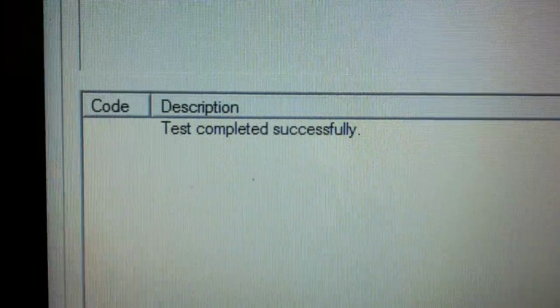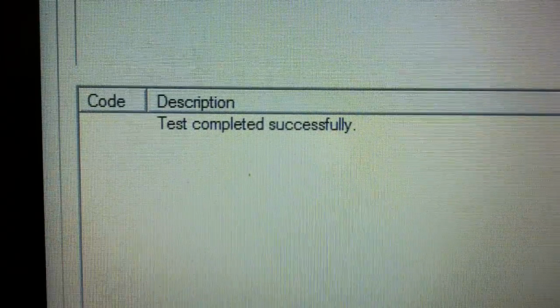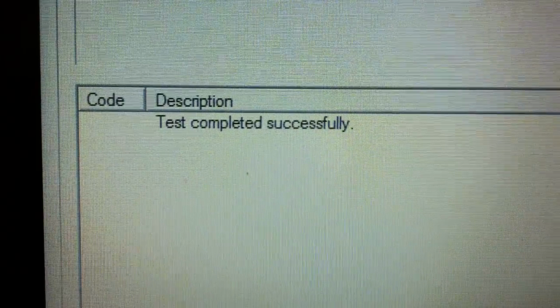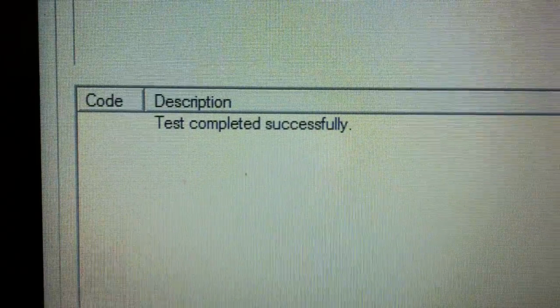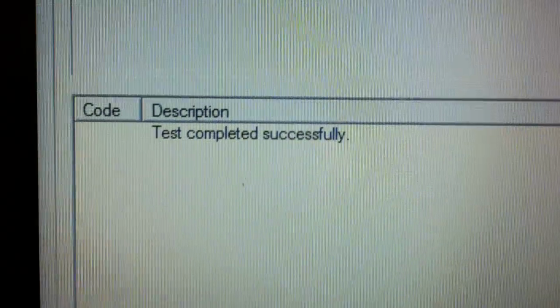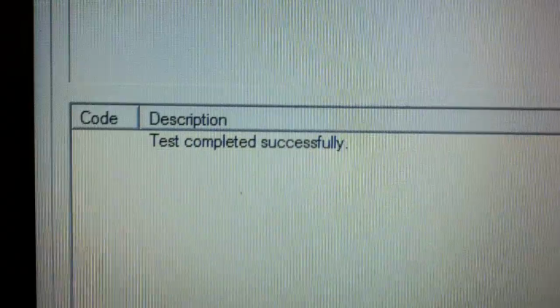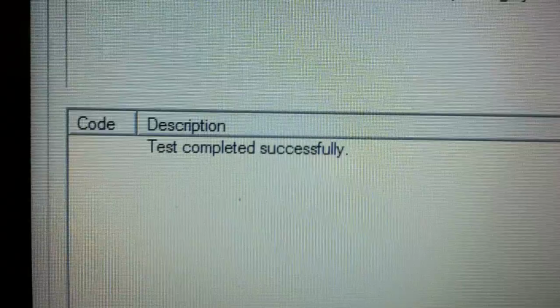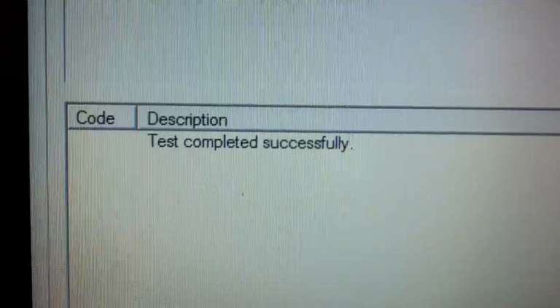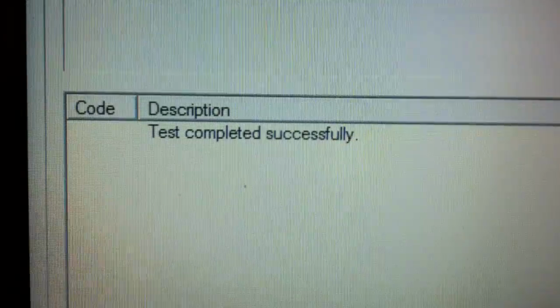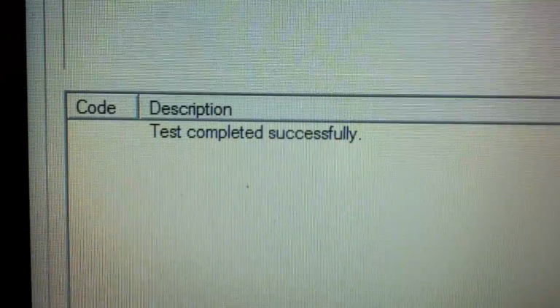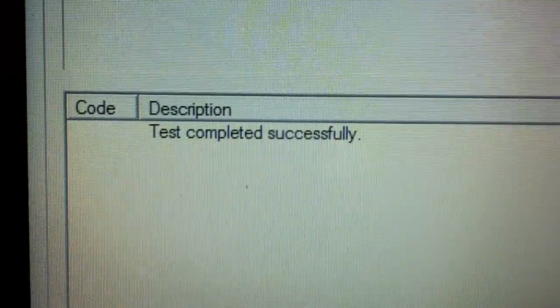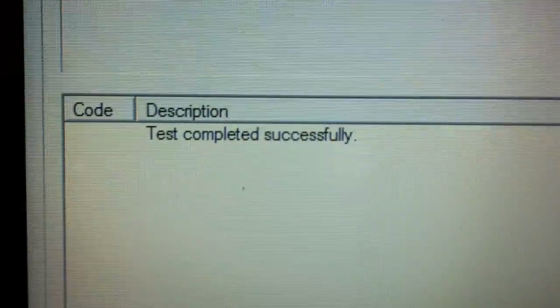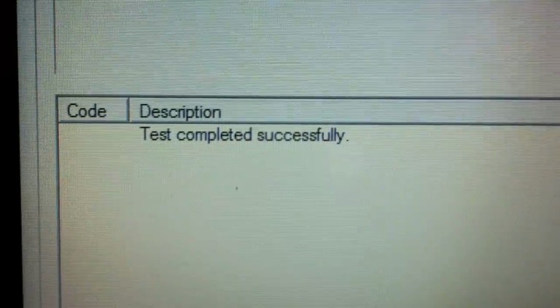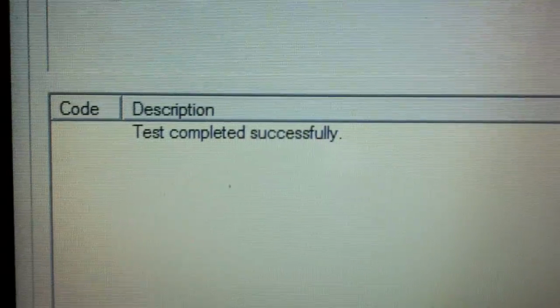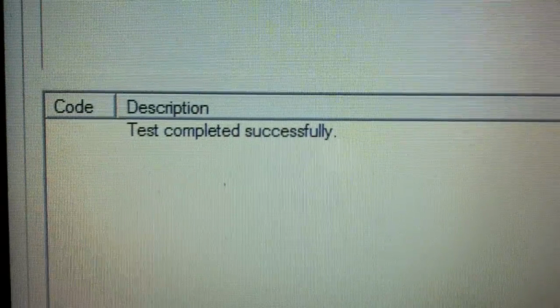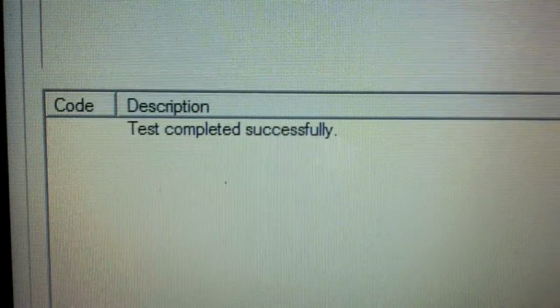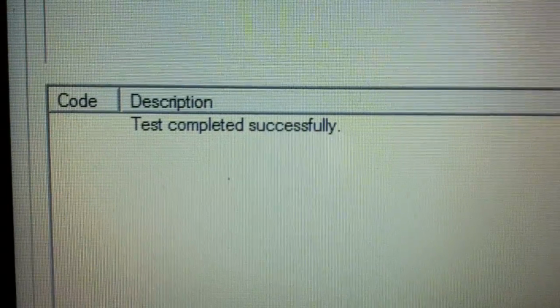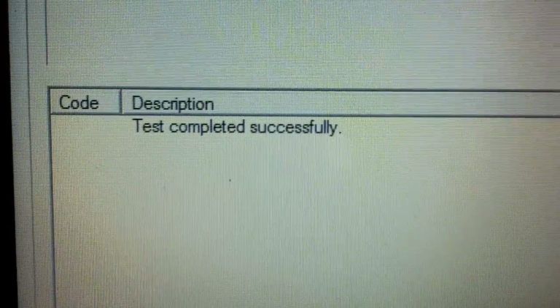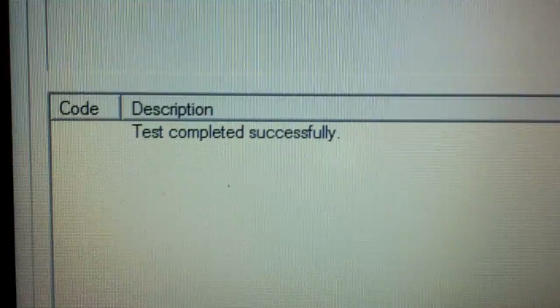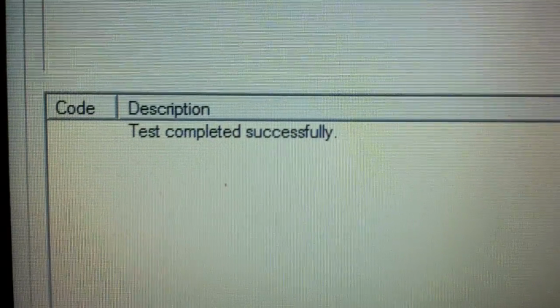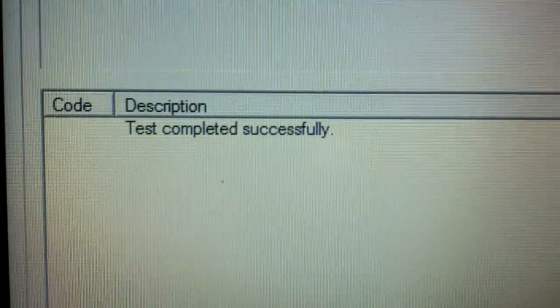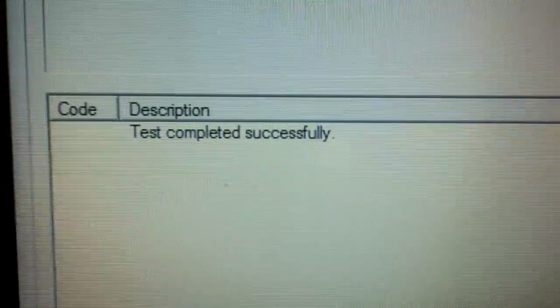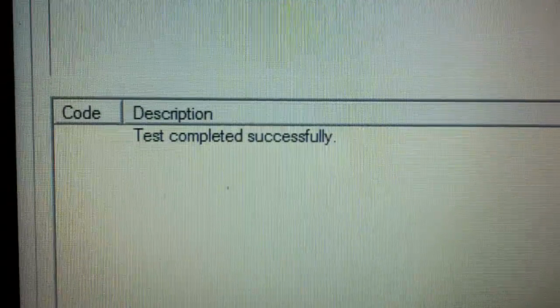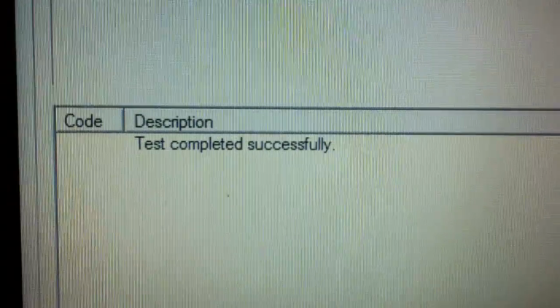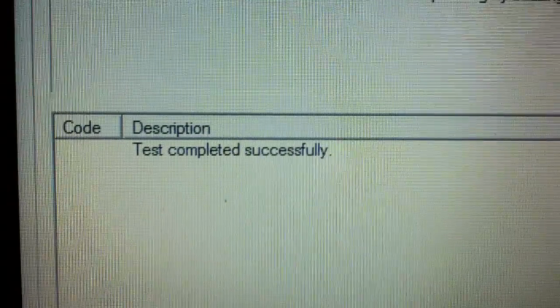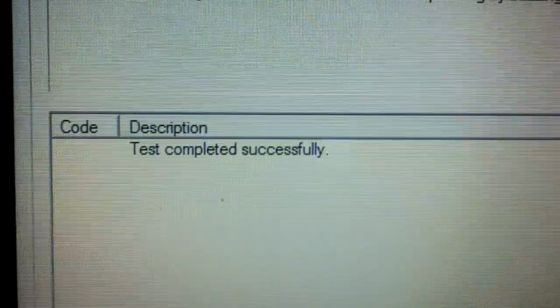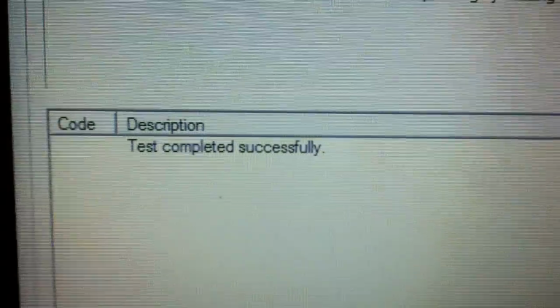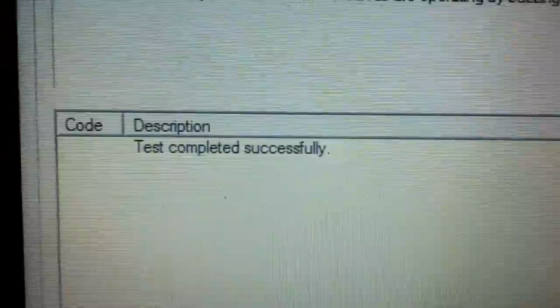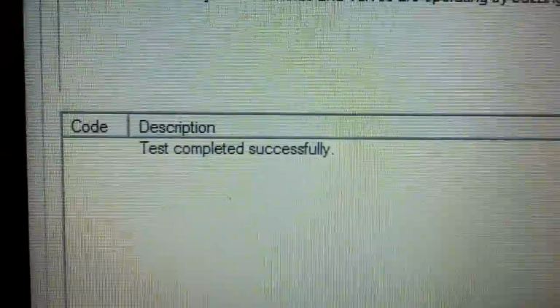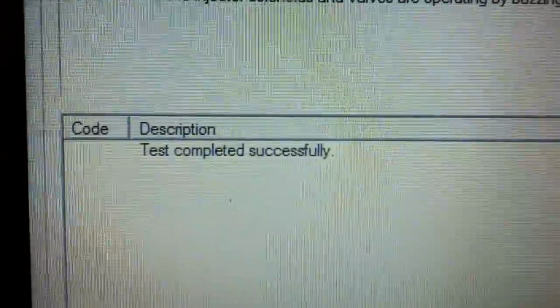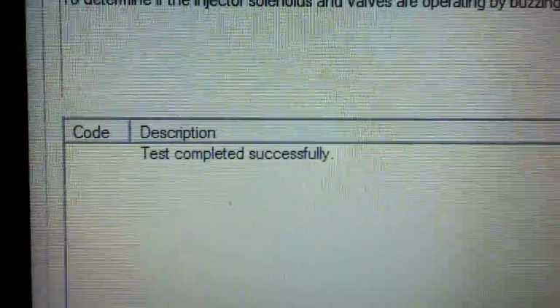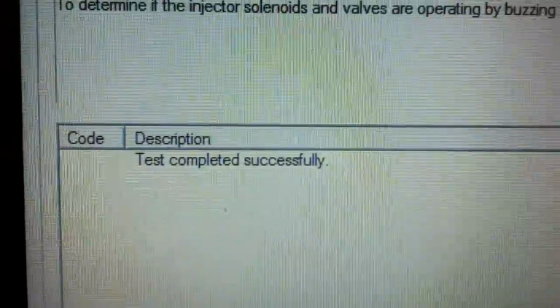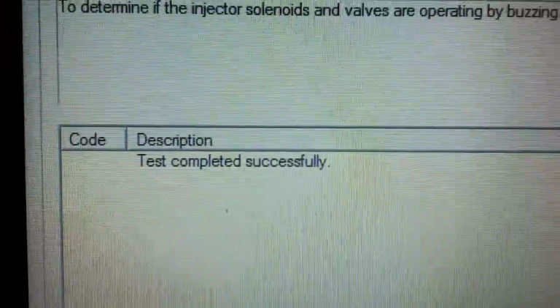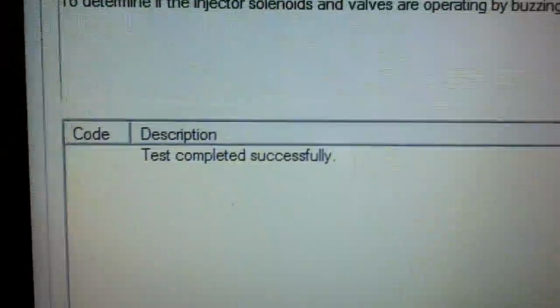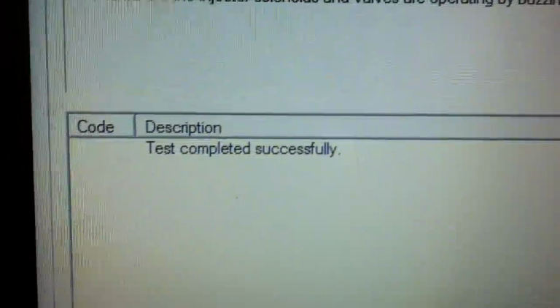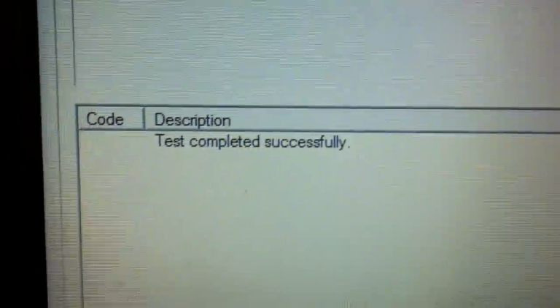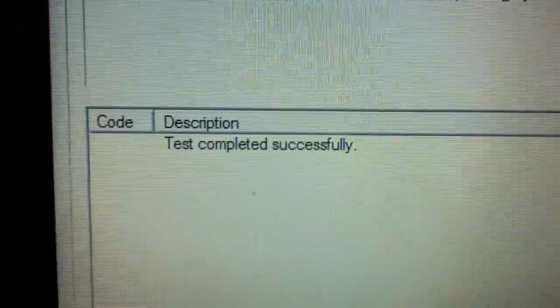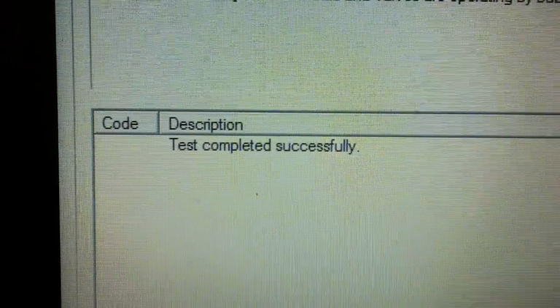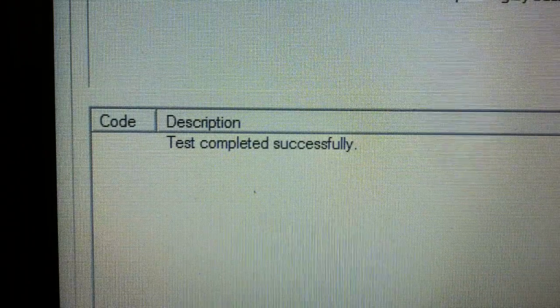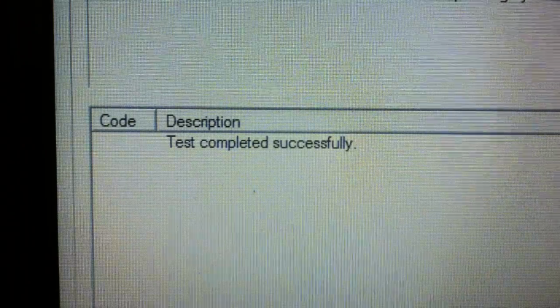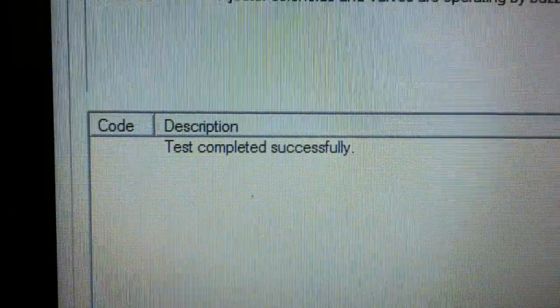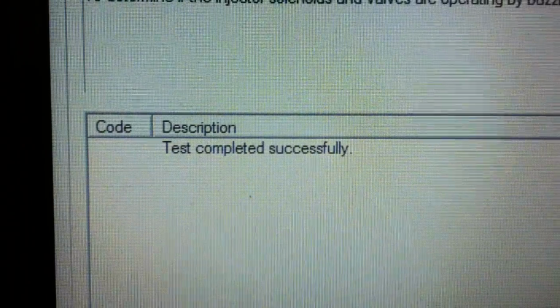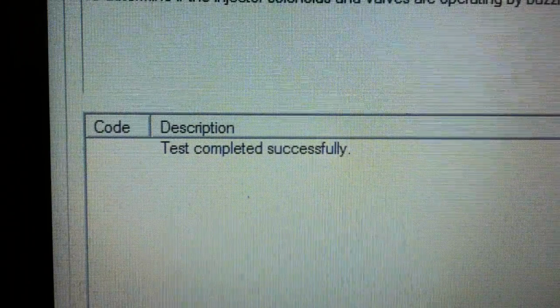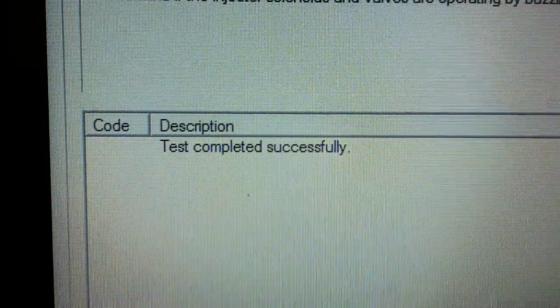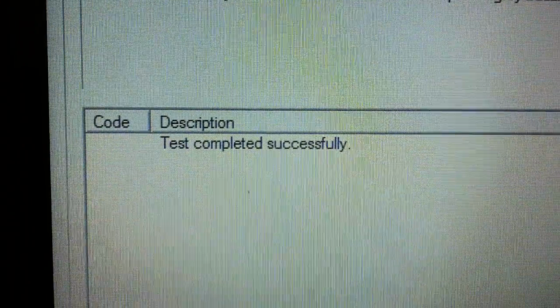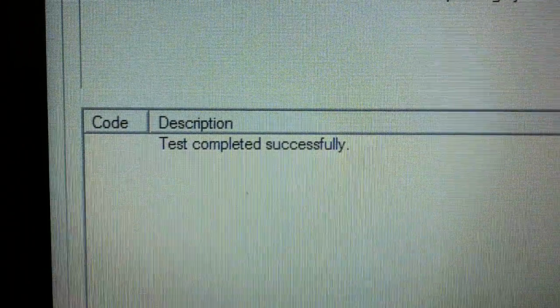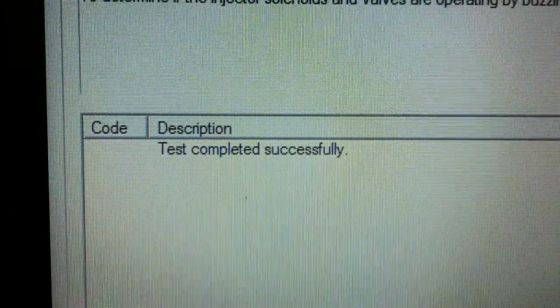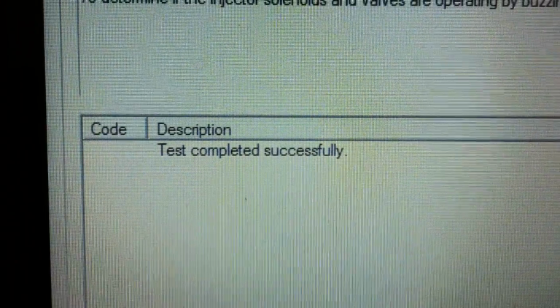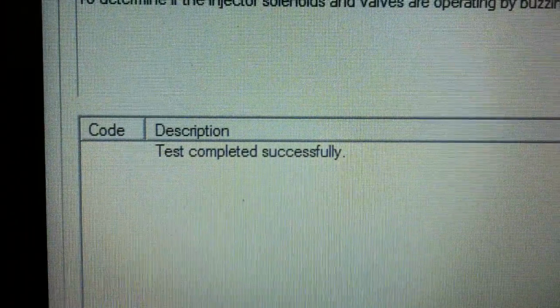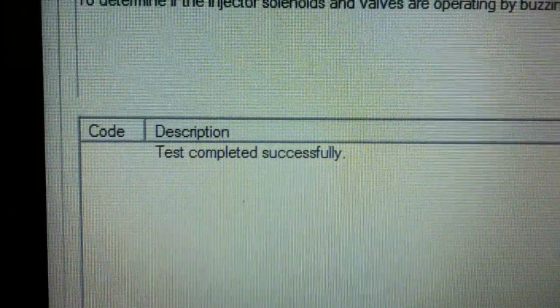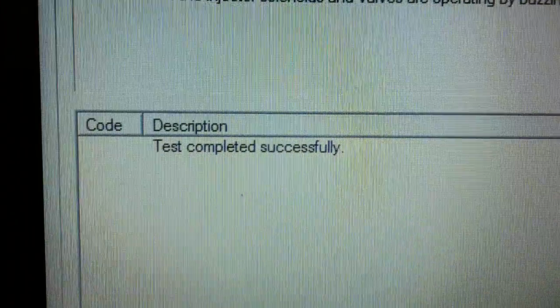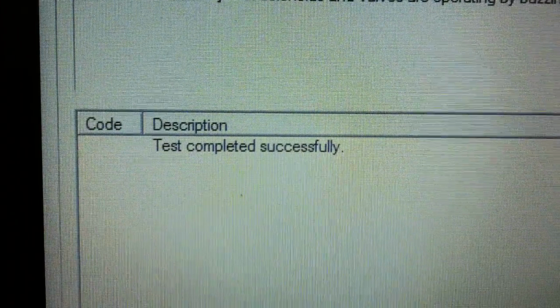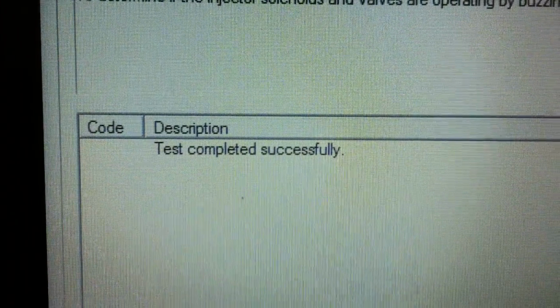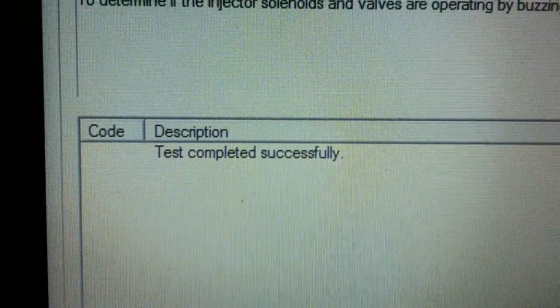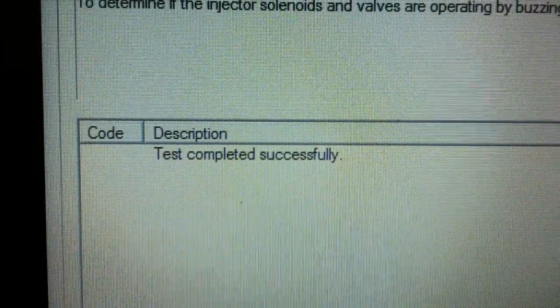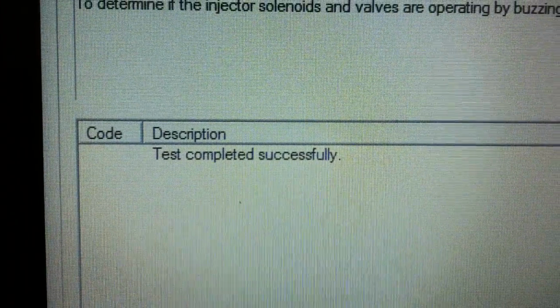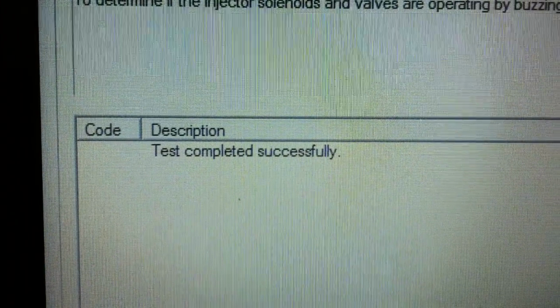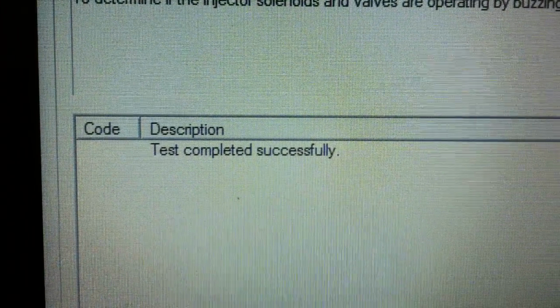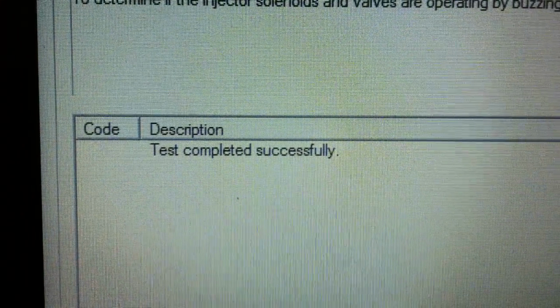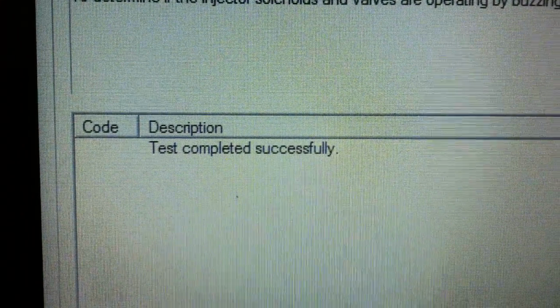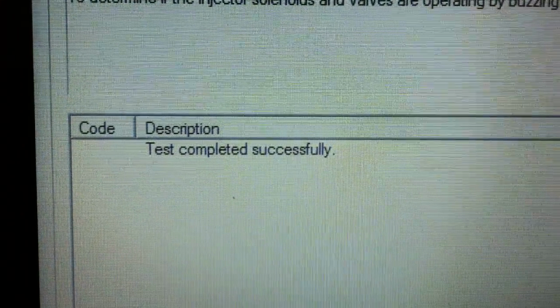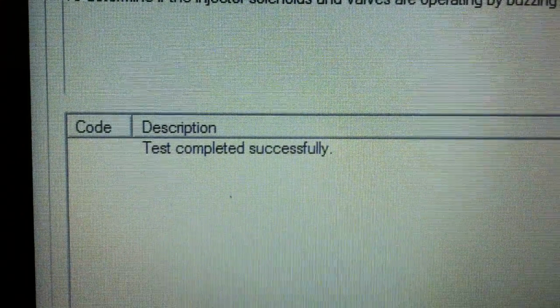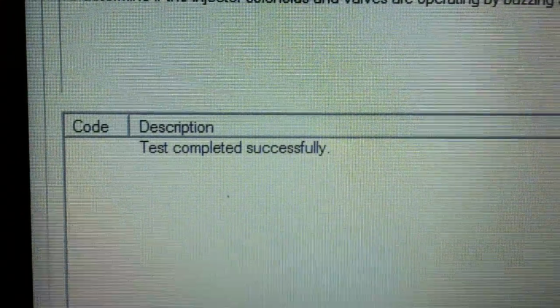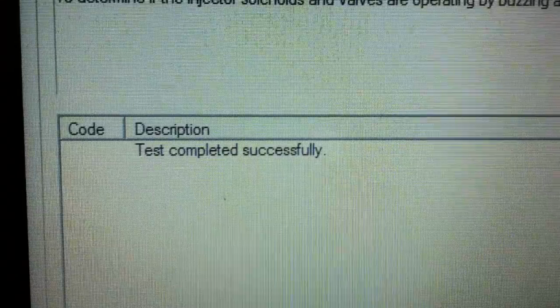All right guys, that's all there is to it. Everything looks good — no injectors replacement needed on this vehicle at this time.